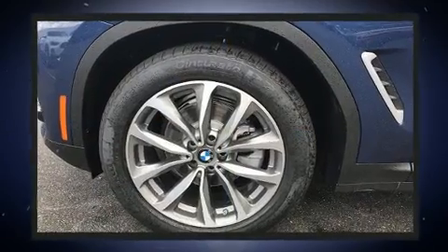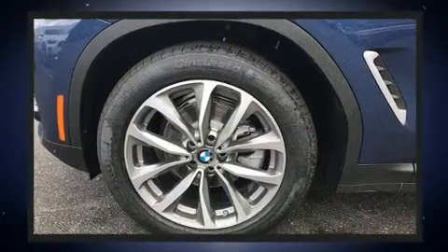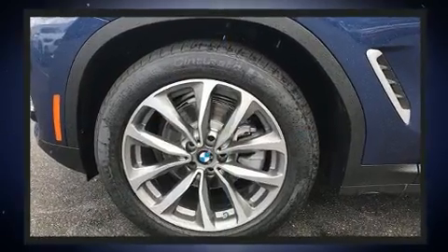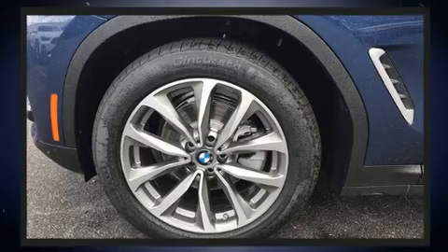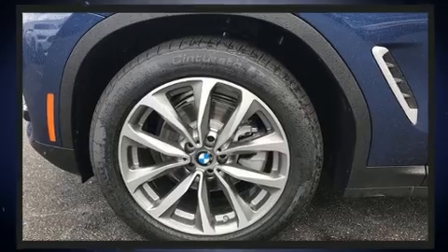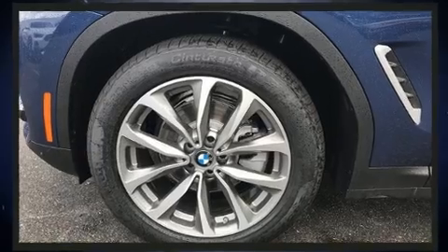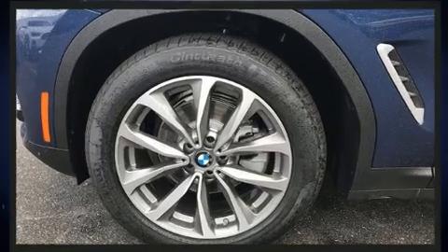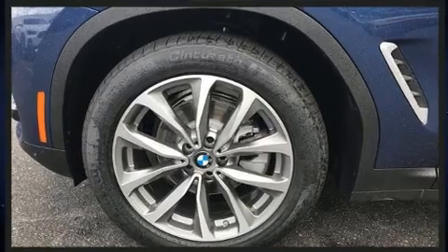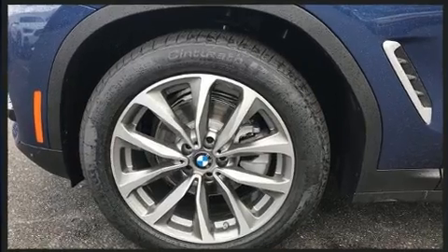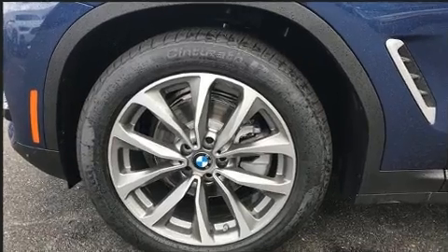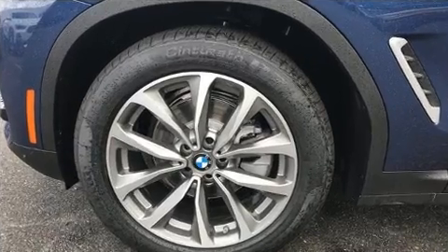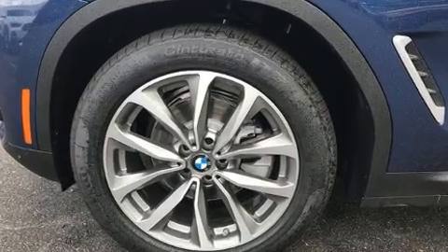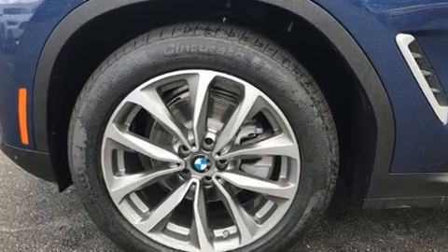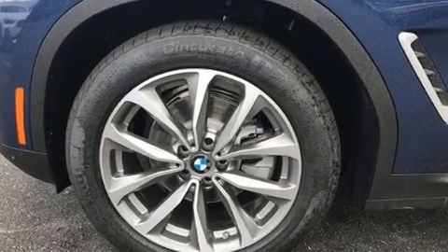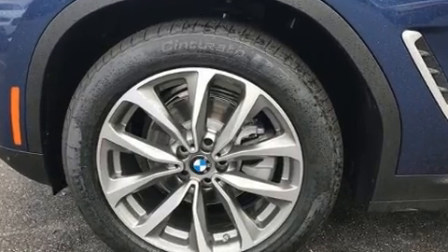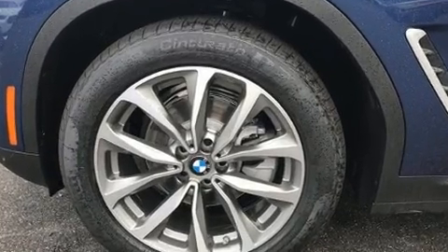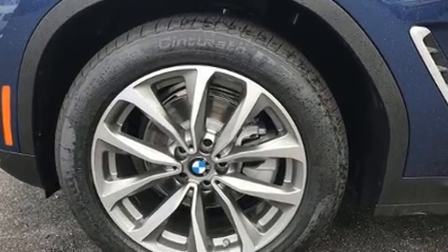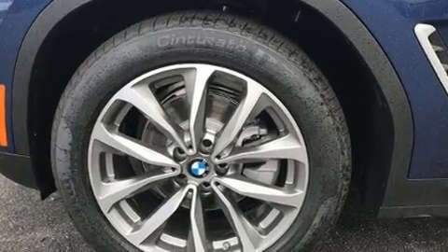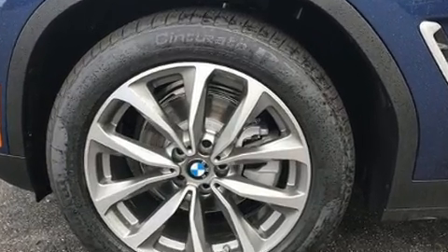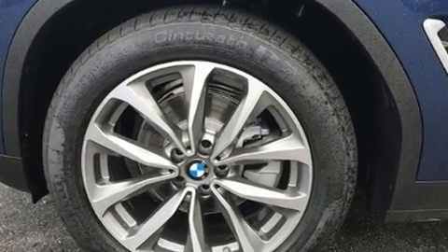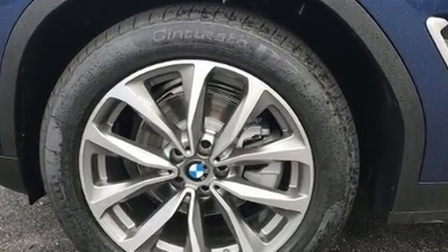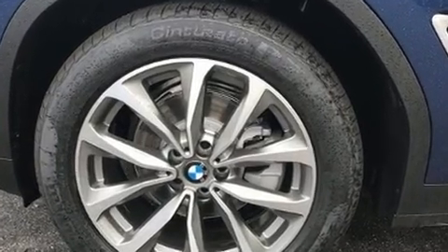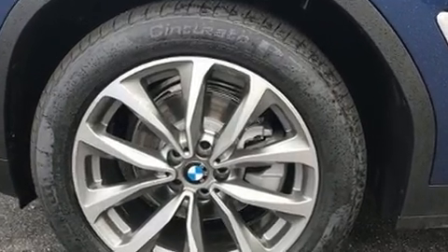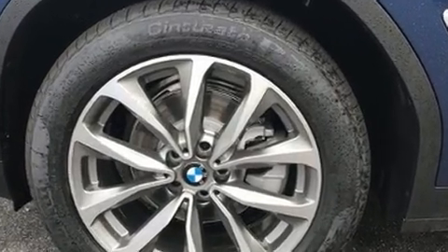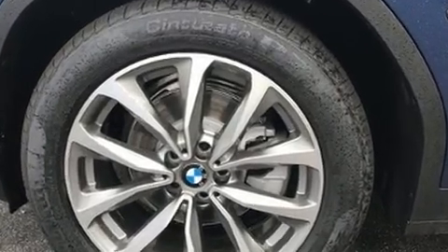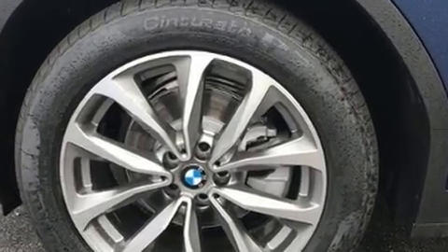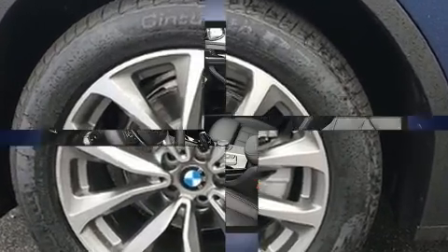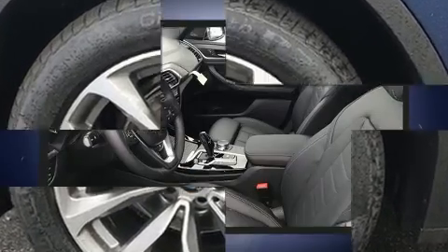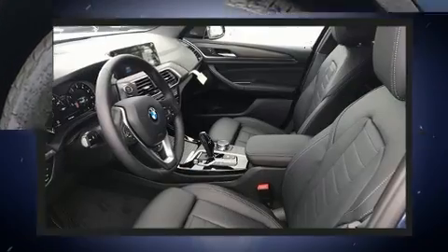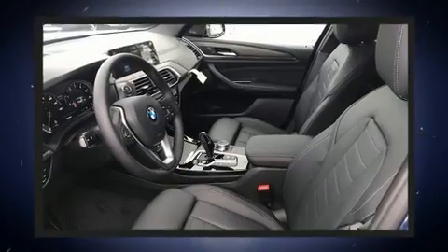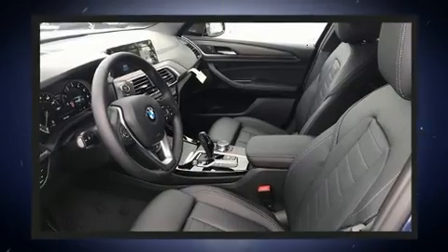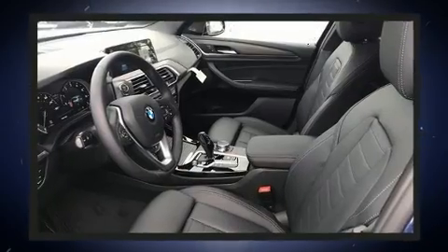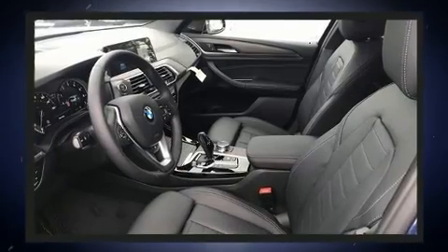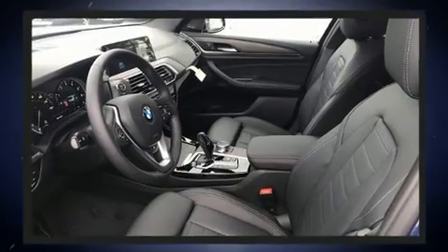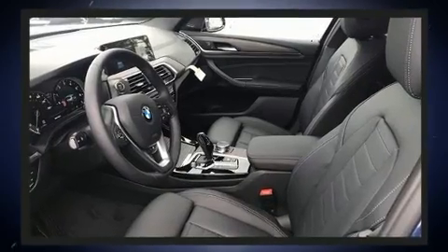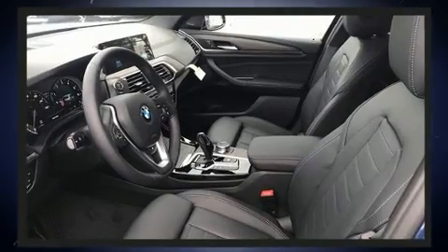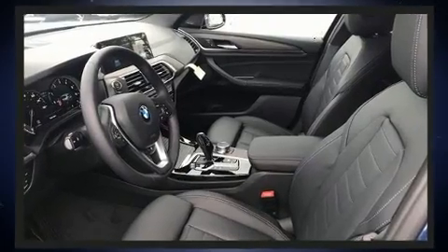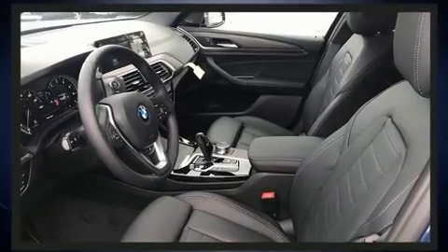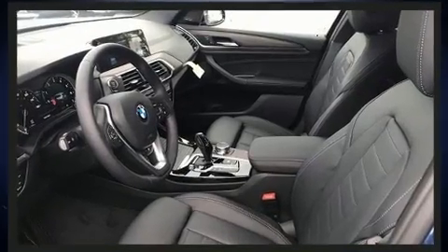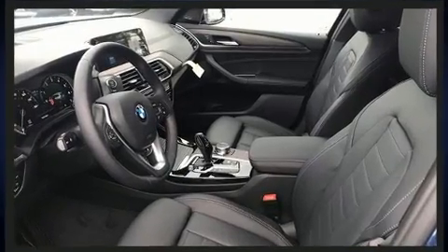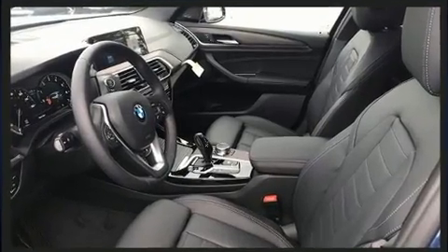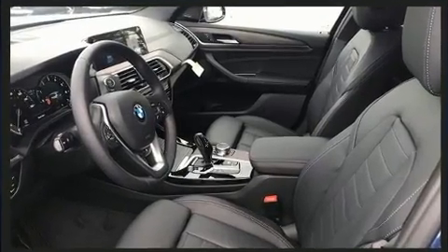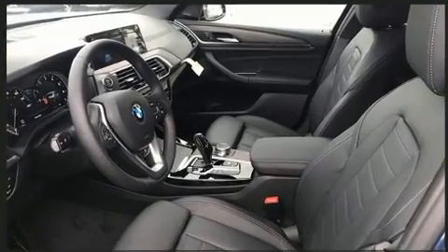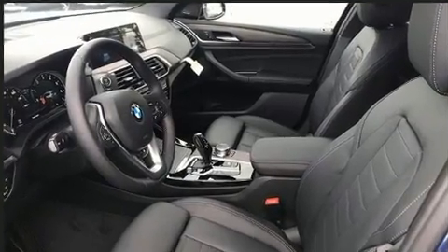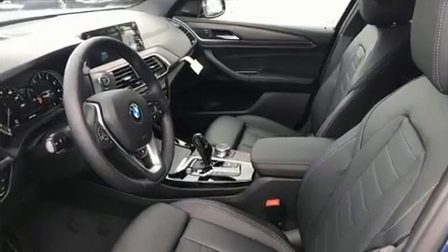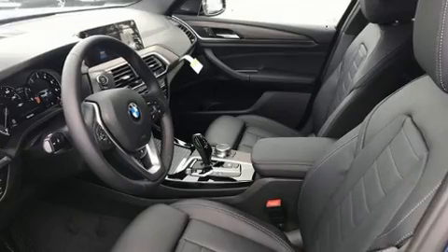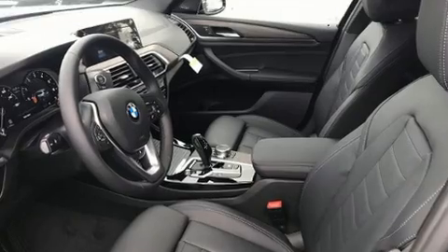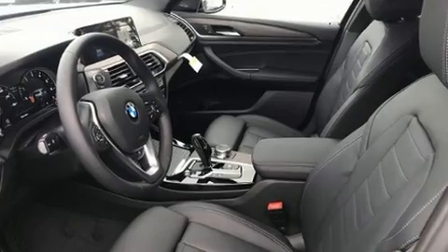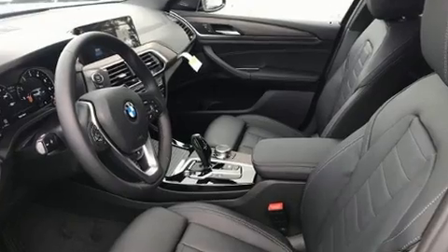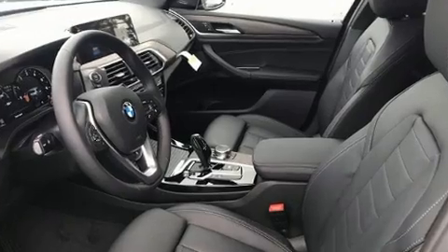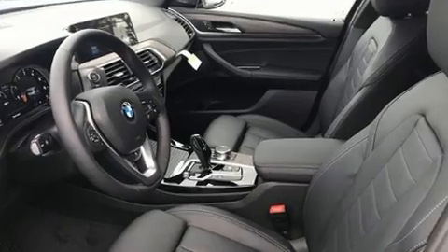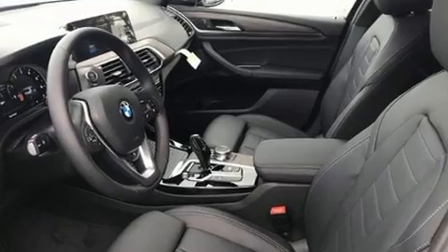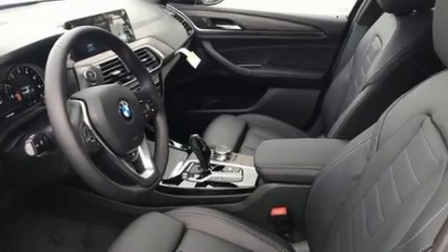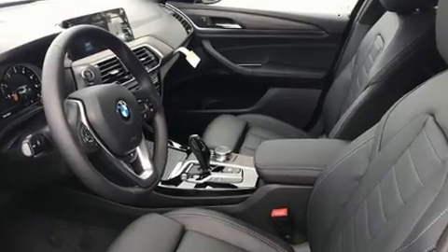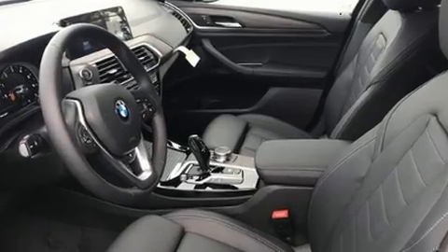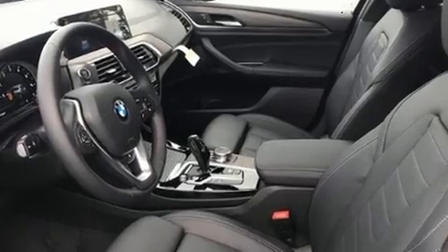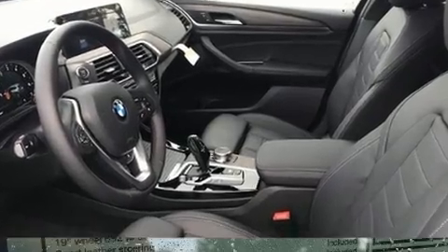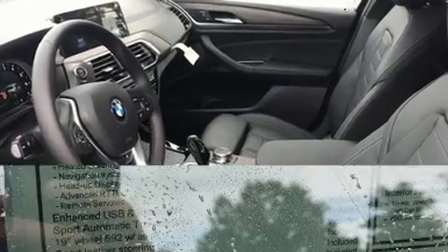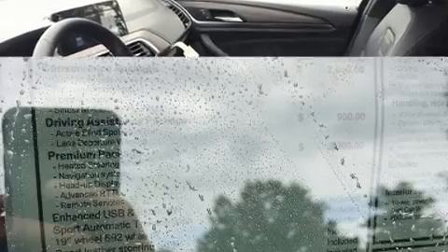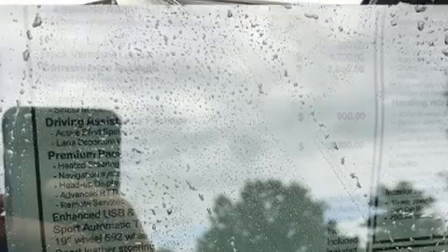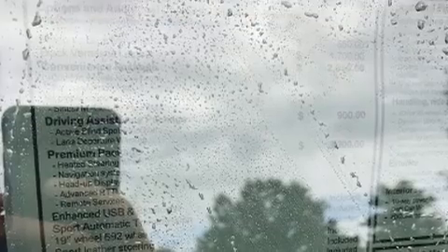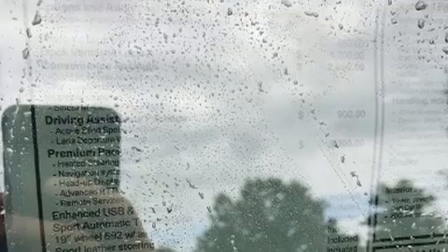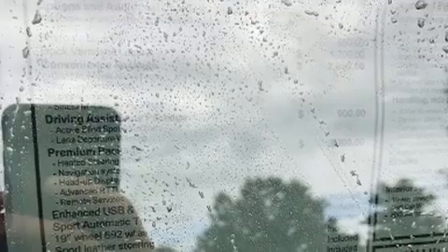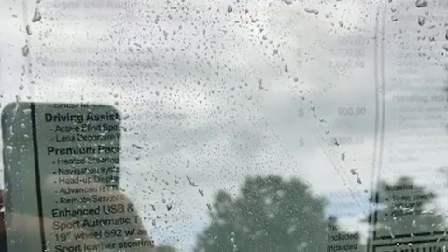Additional standard features include a trip computer, turn signal indicator mirrors, a power rear cargo door, remote keyless entry, and seat memory.